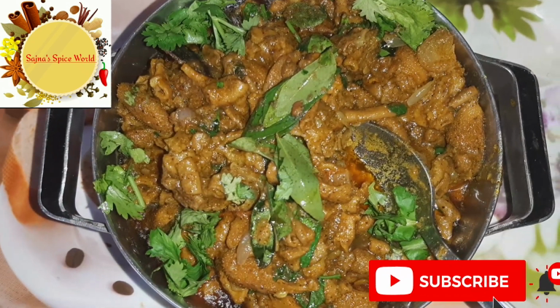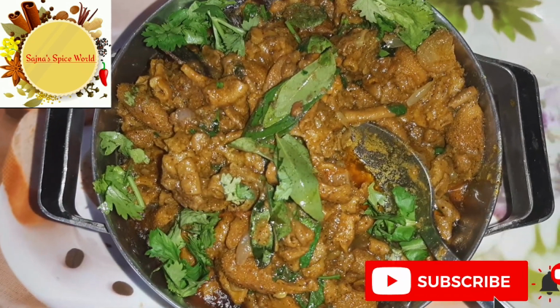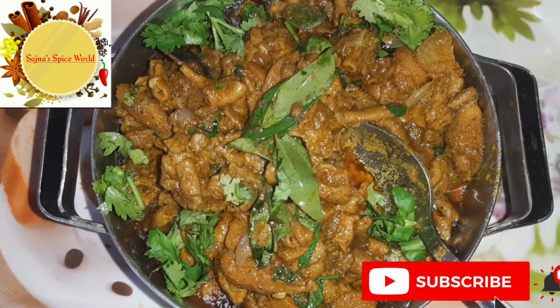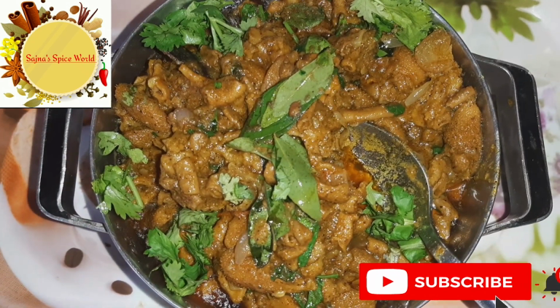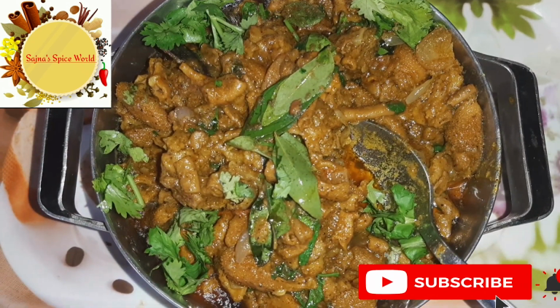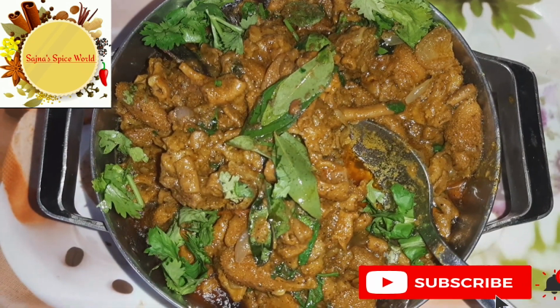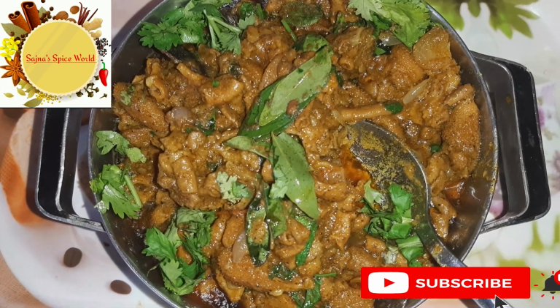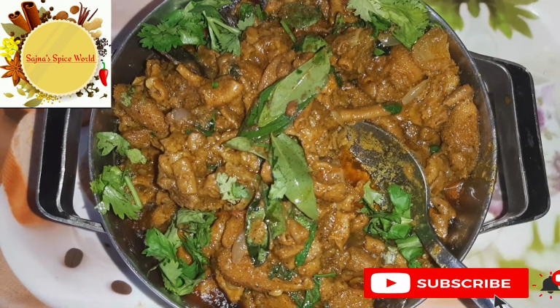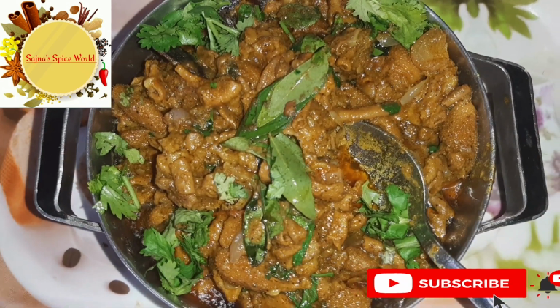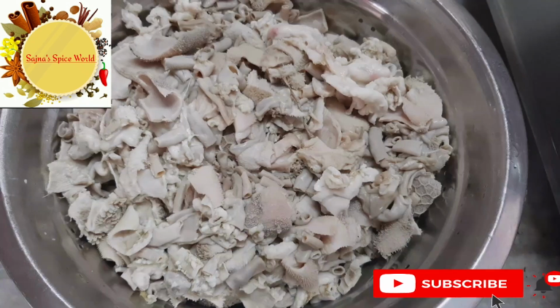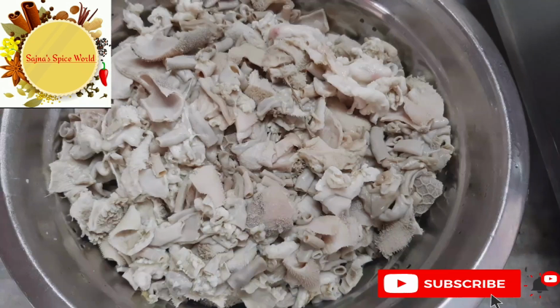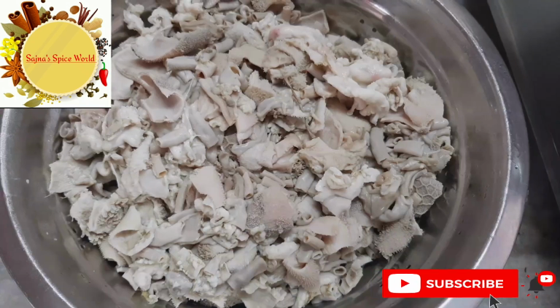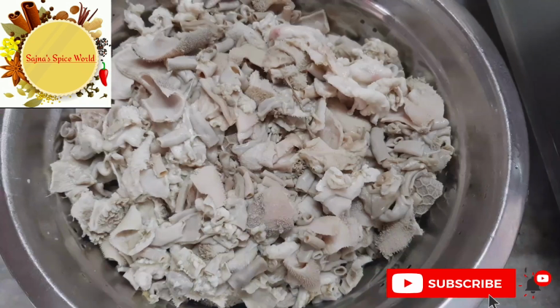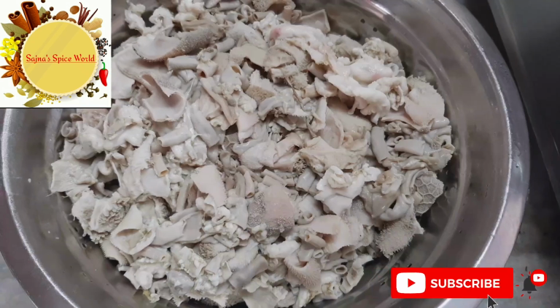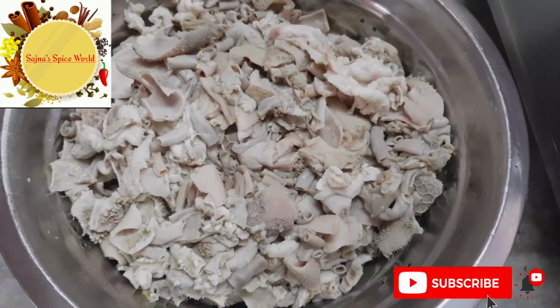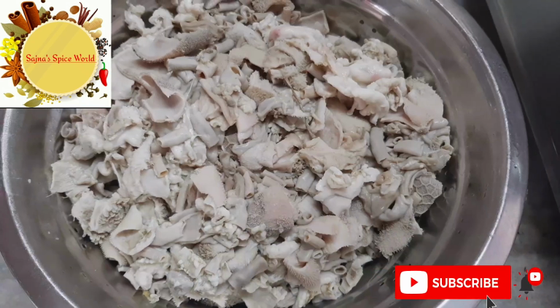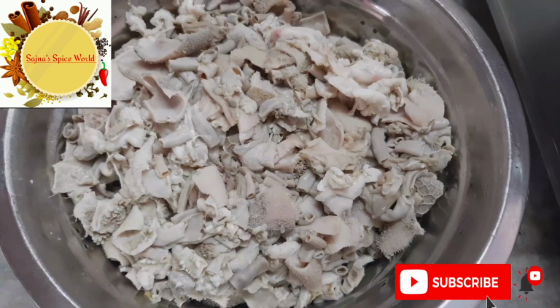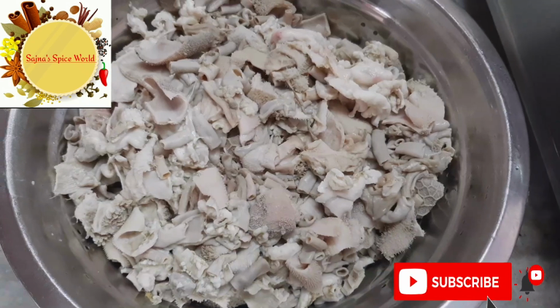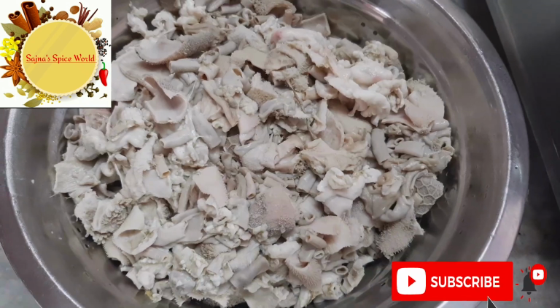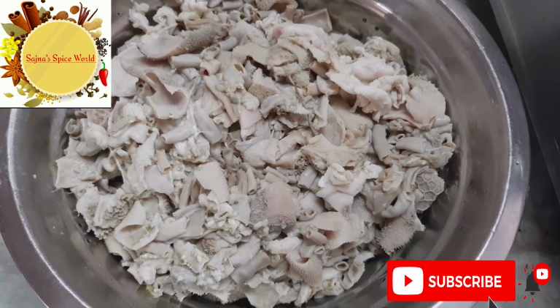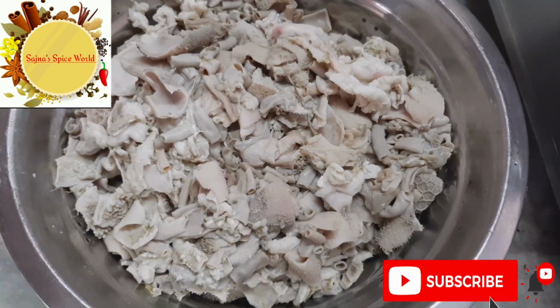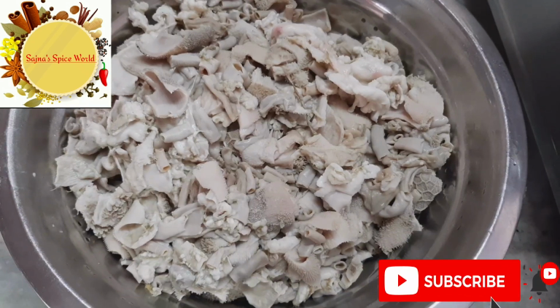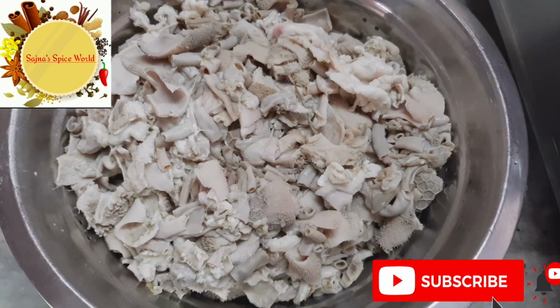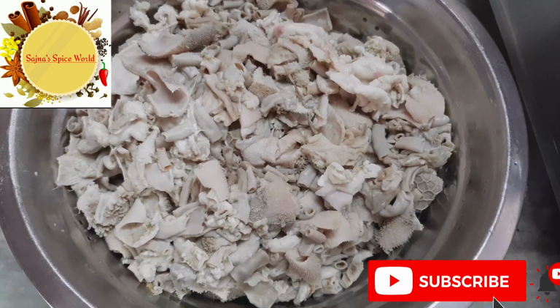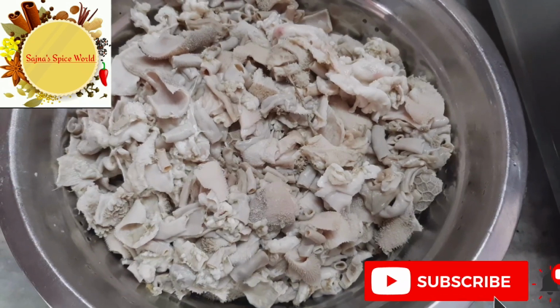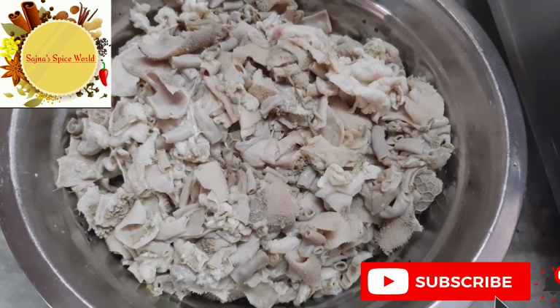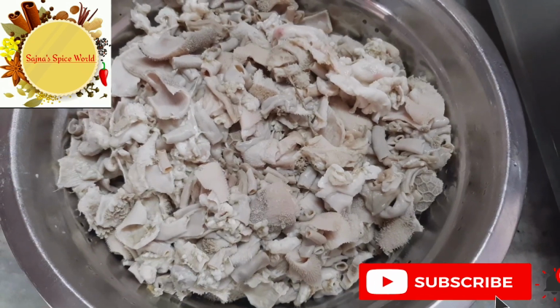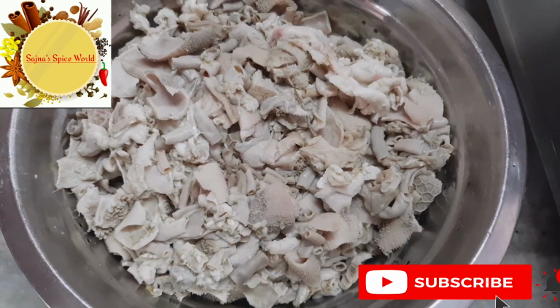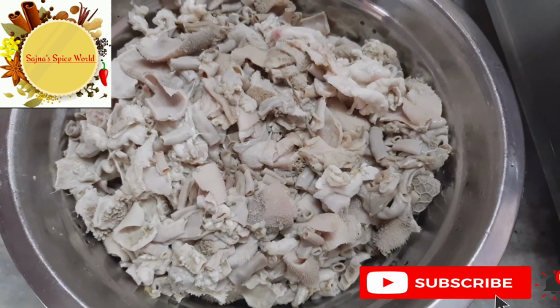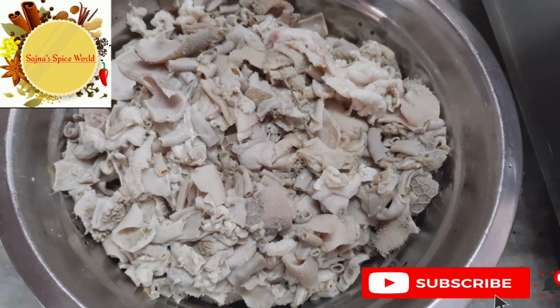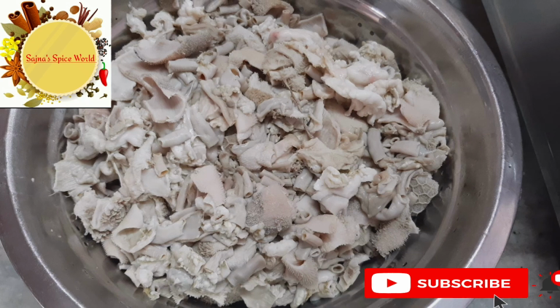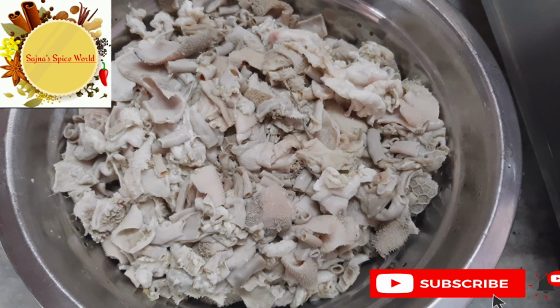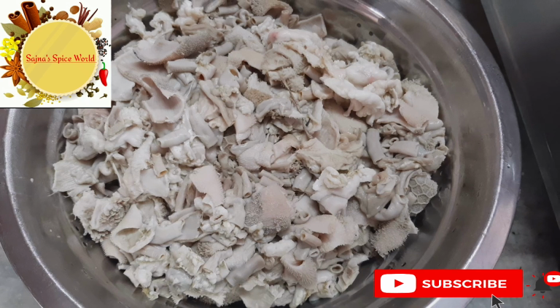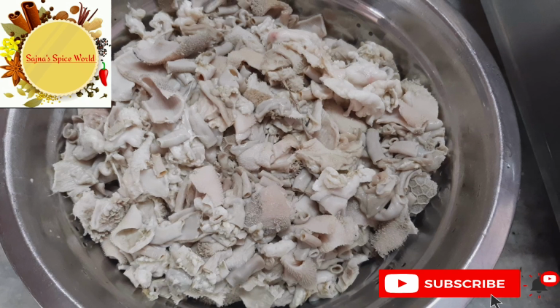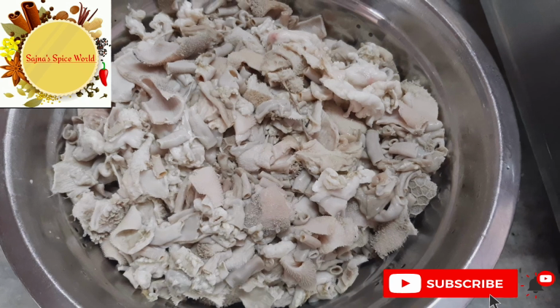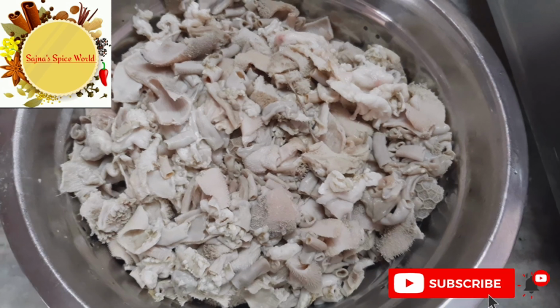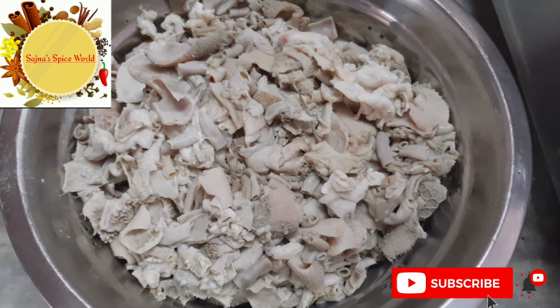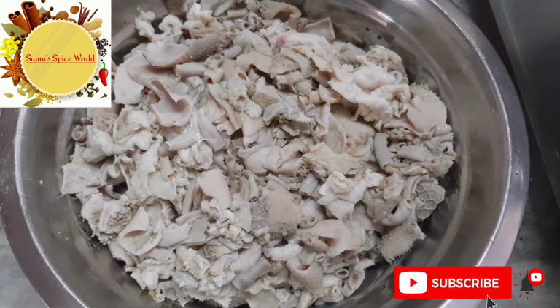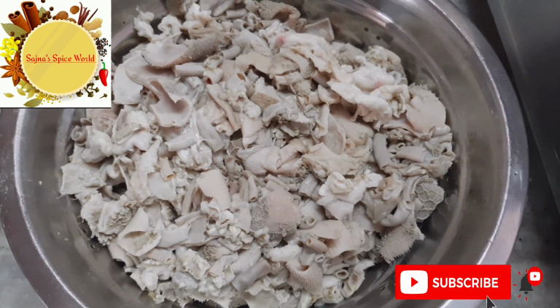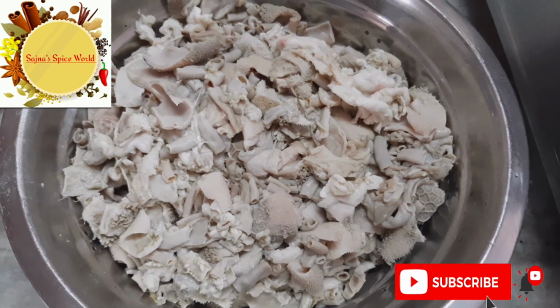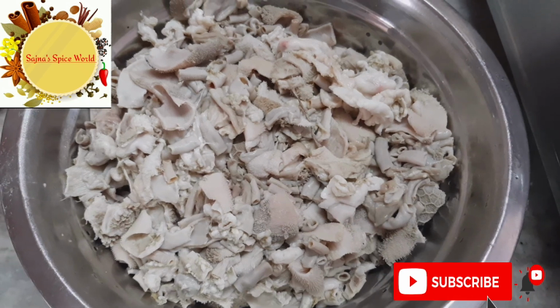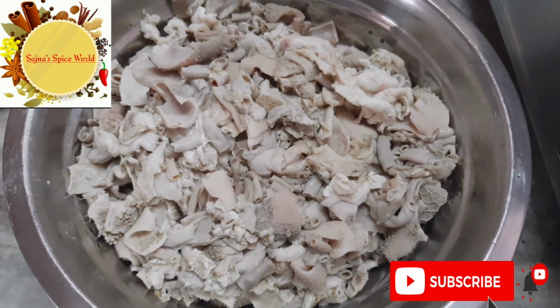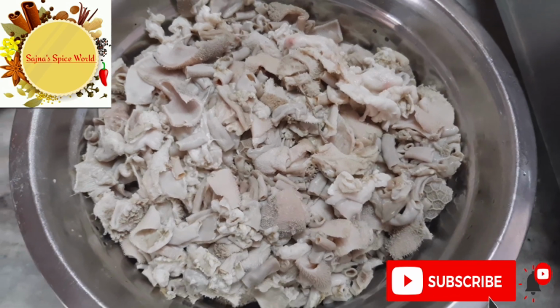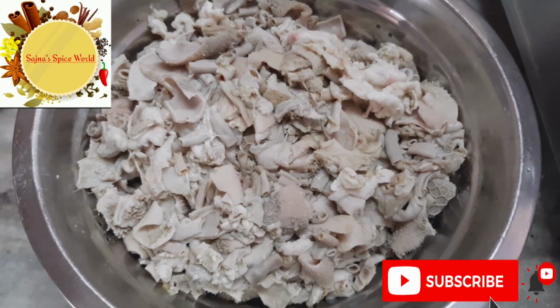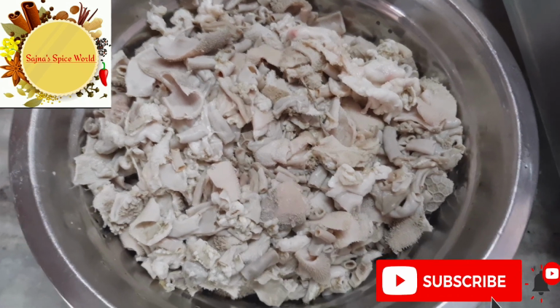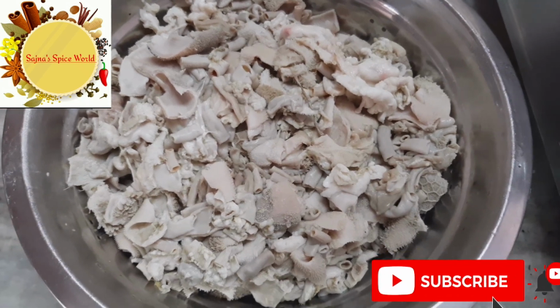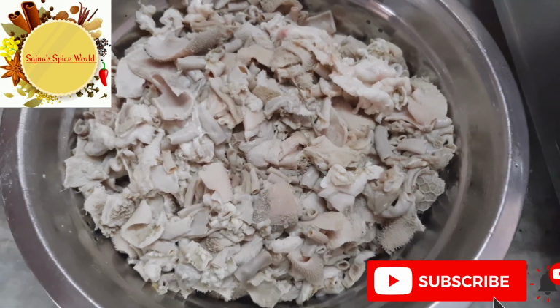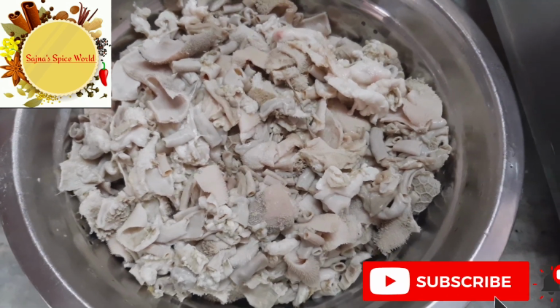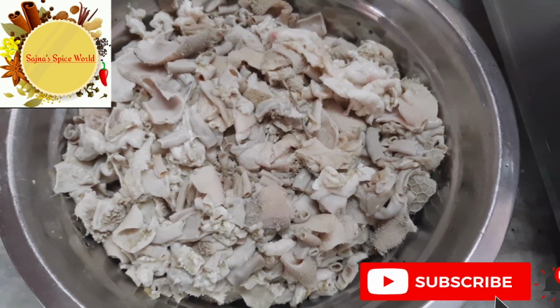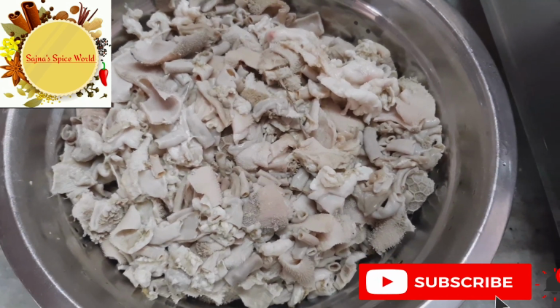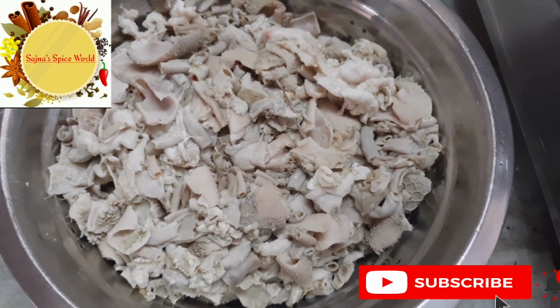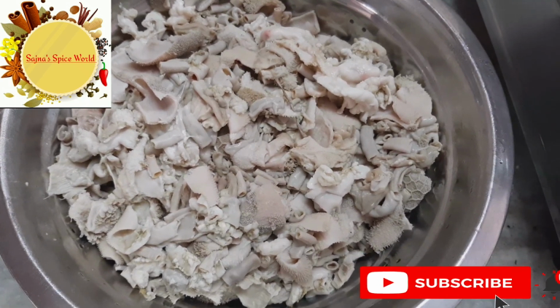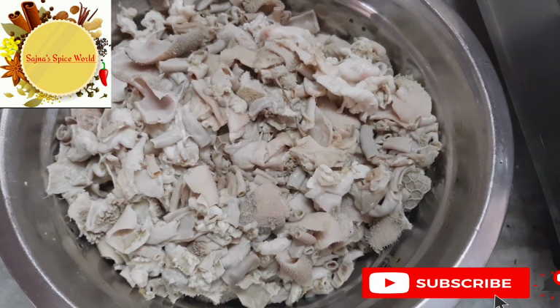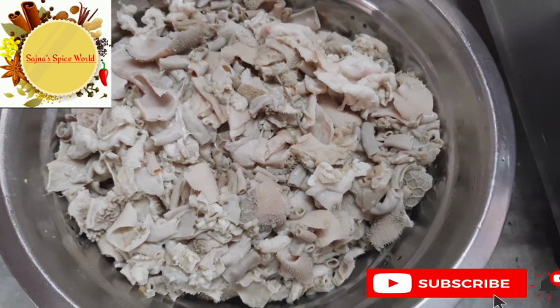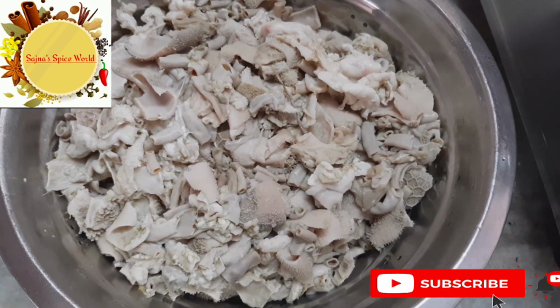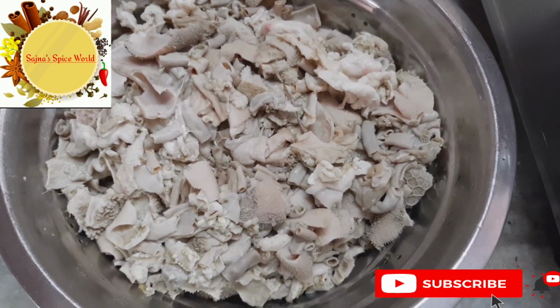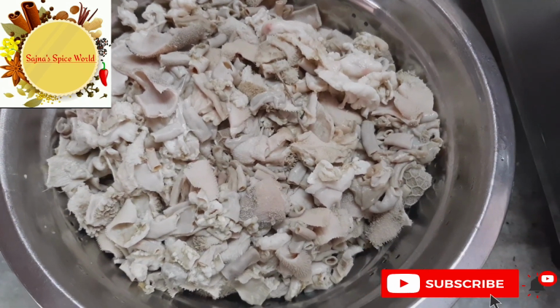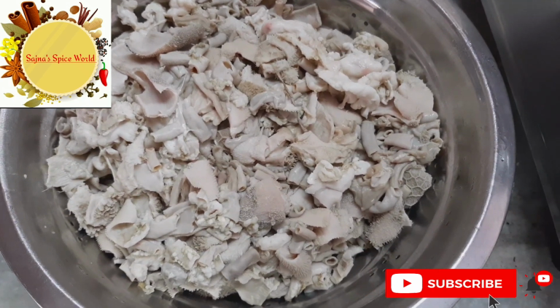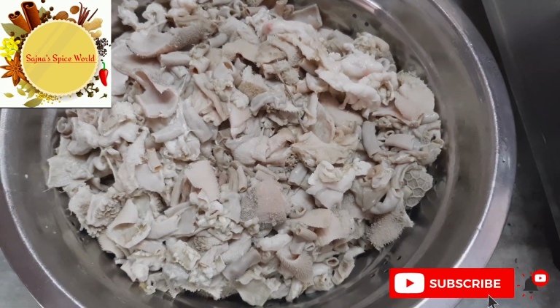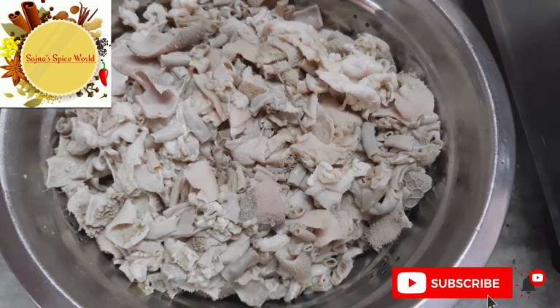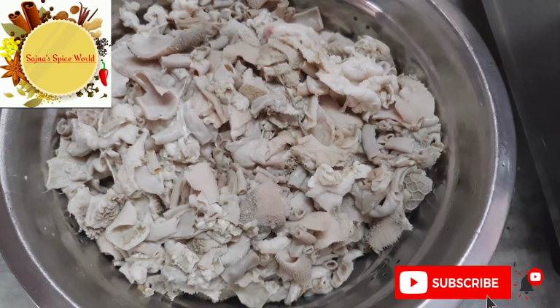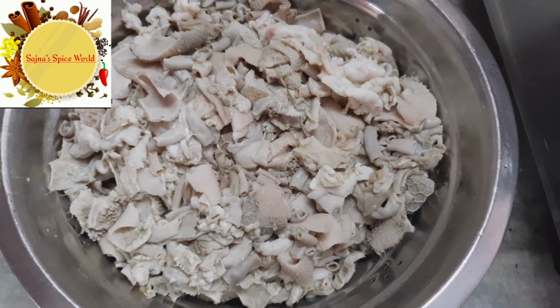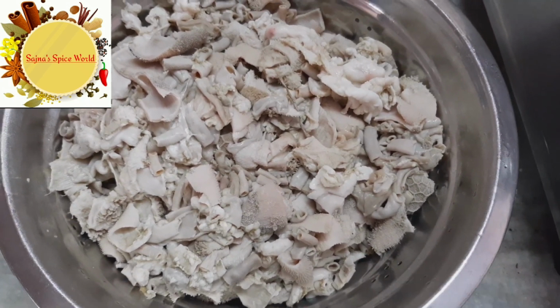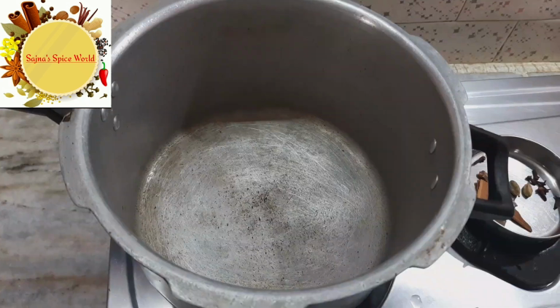First, let's clean the coddle and wash it well.